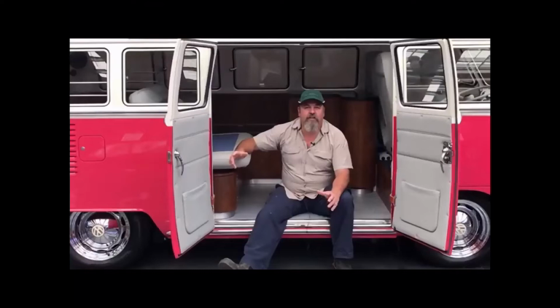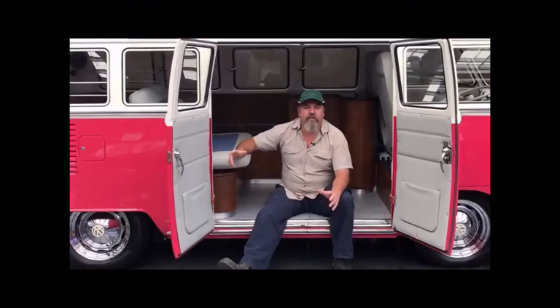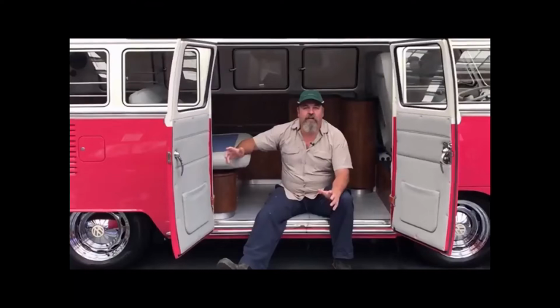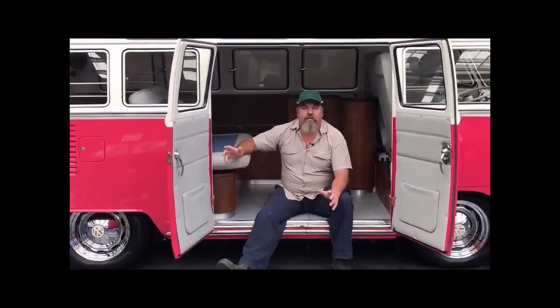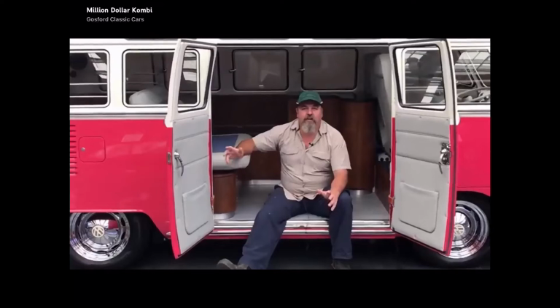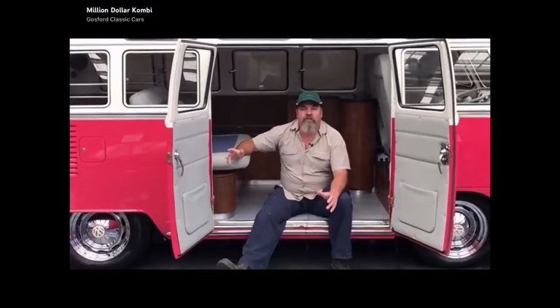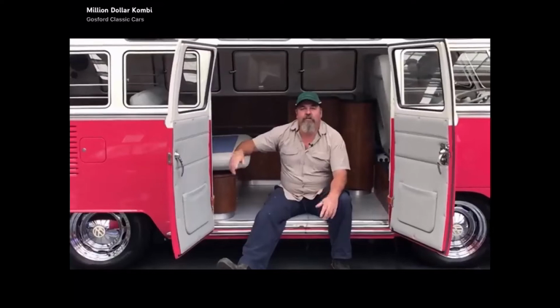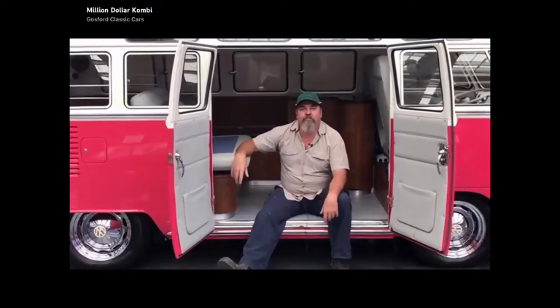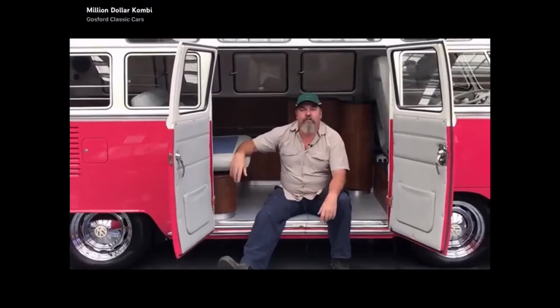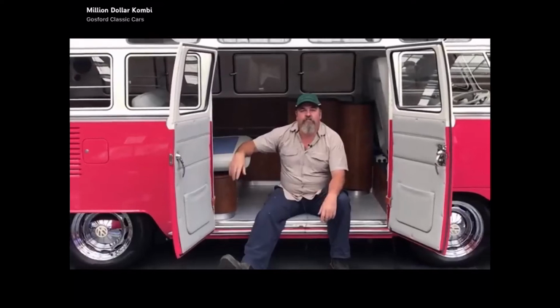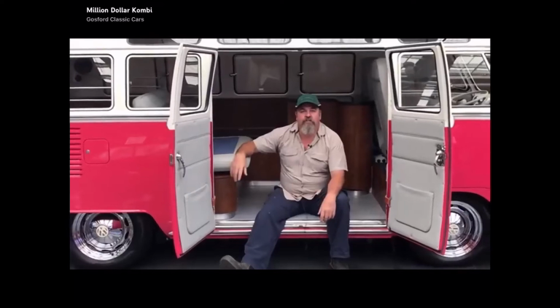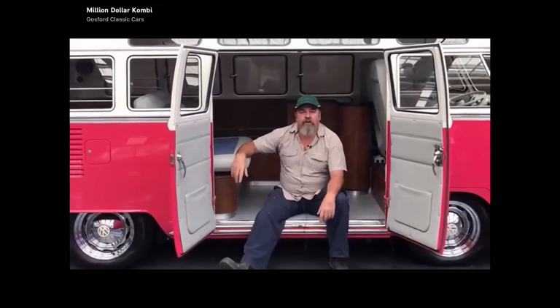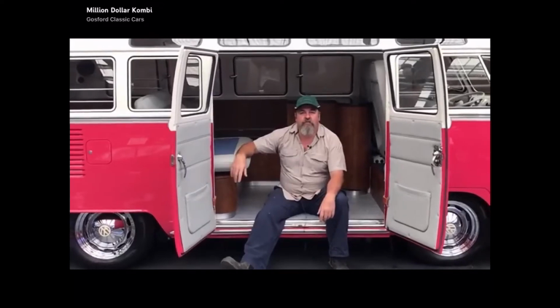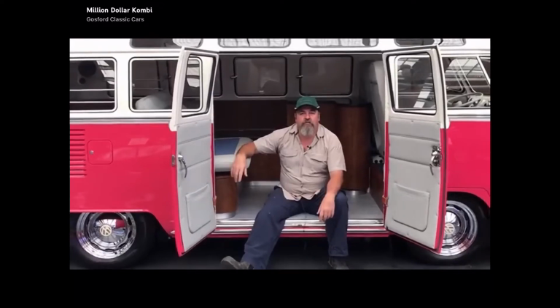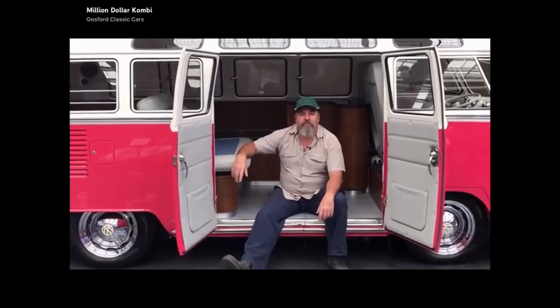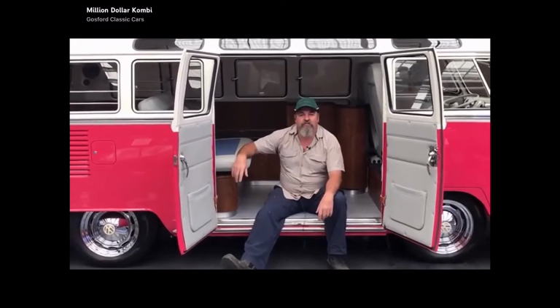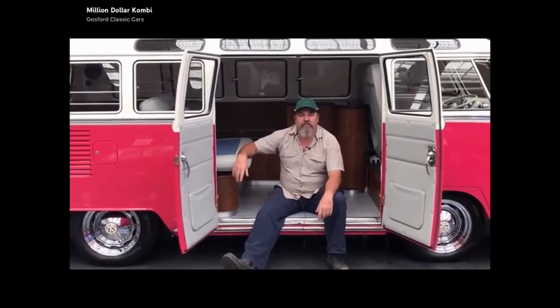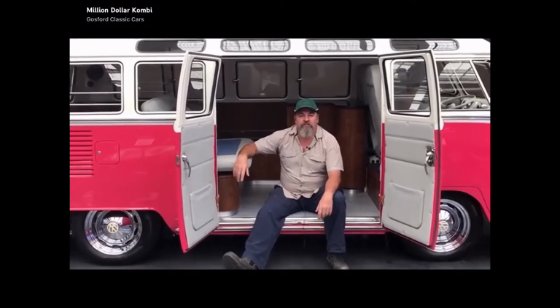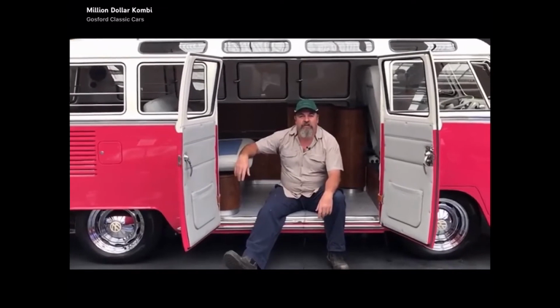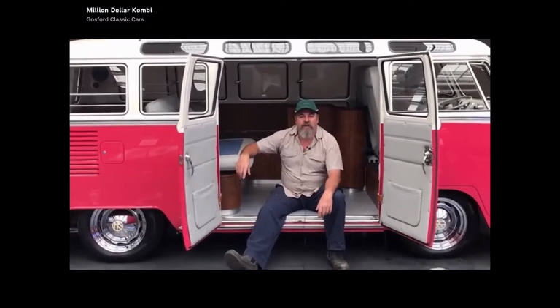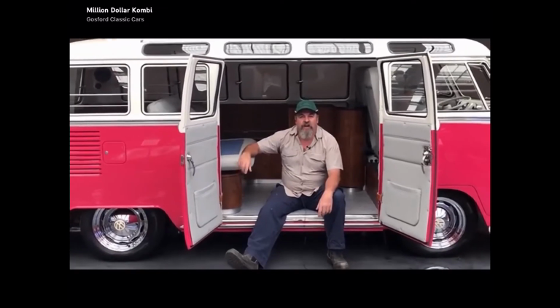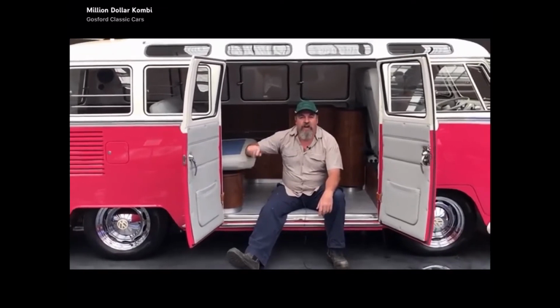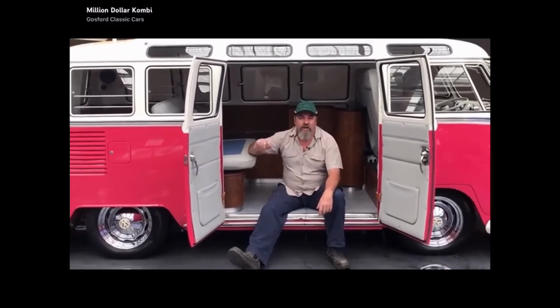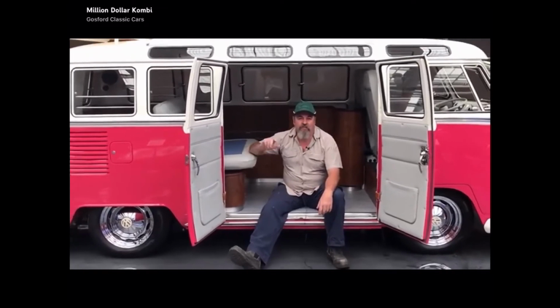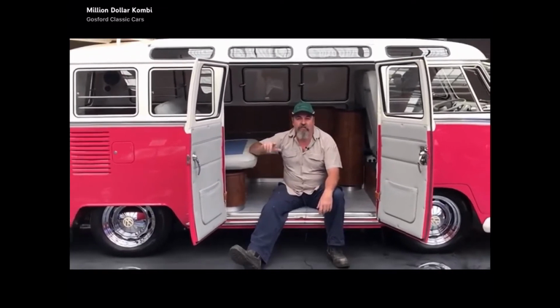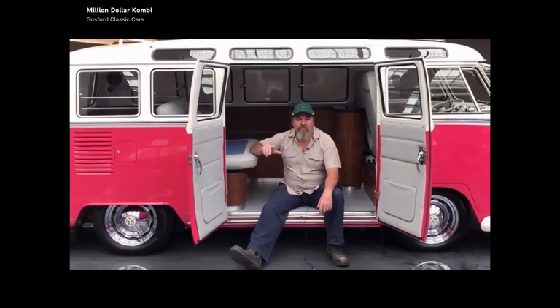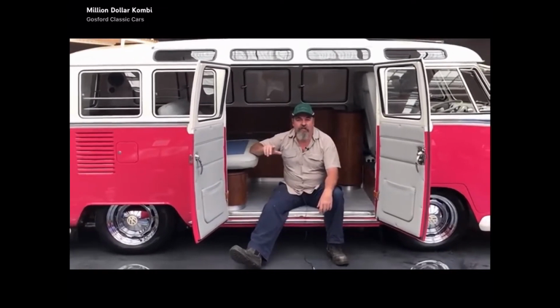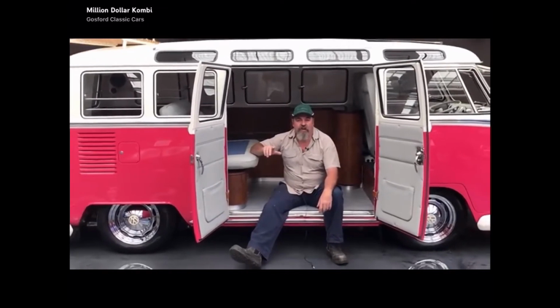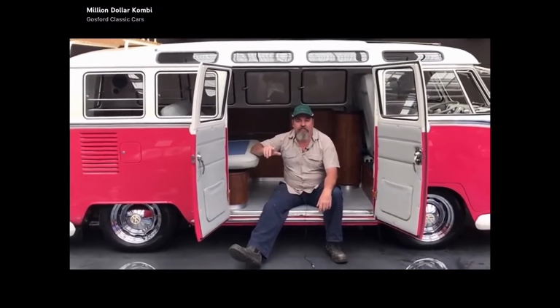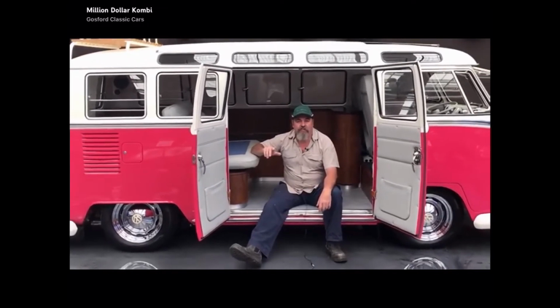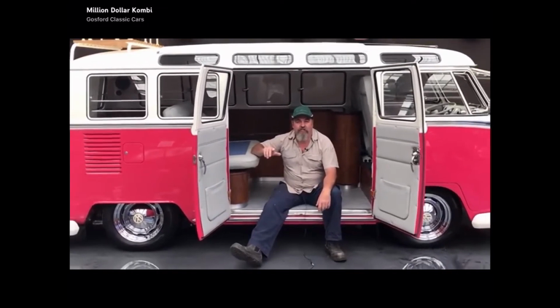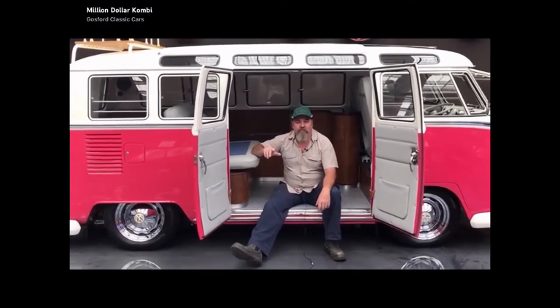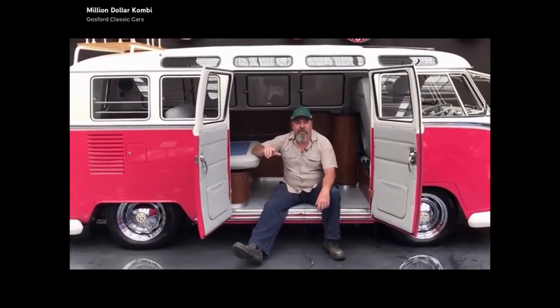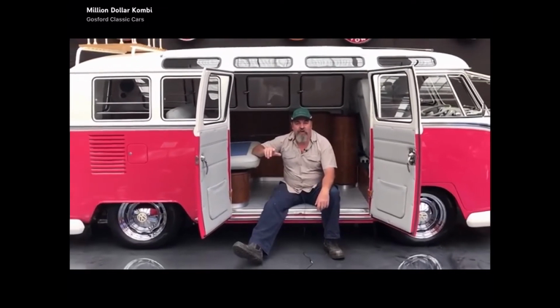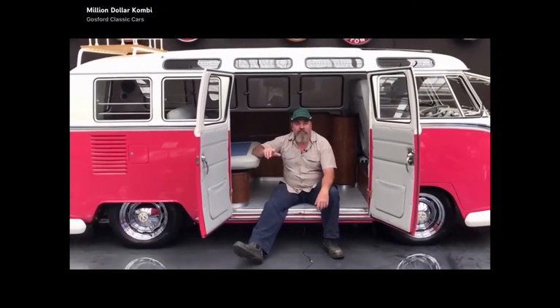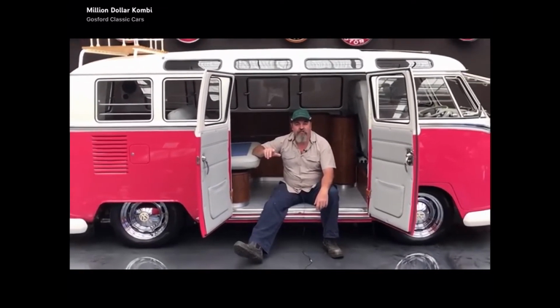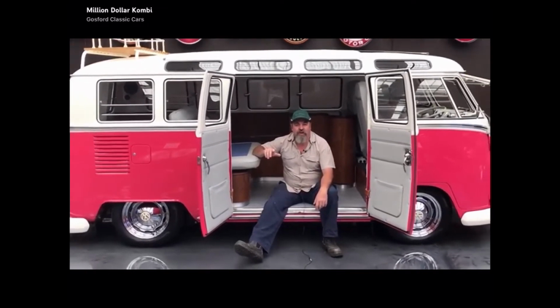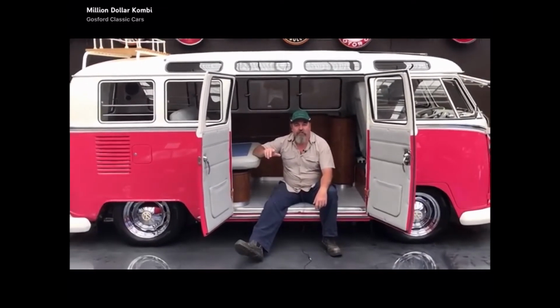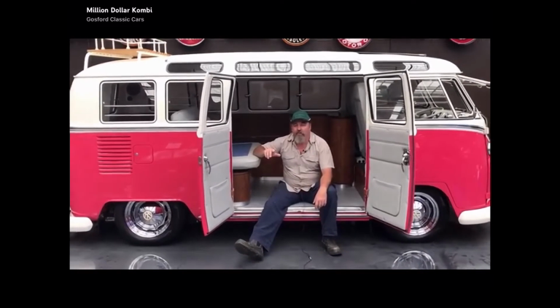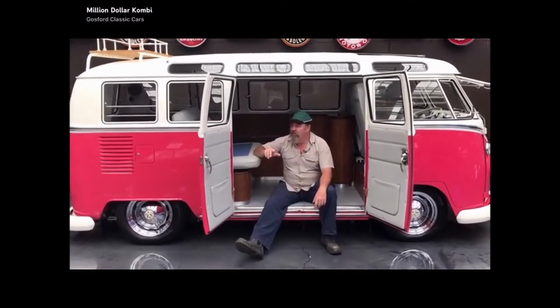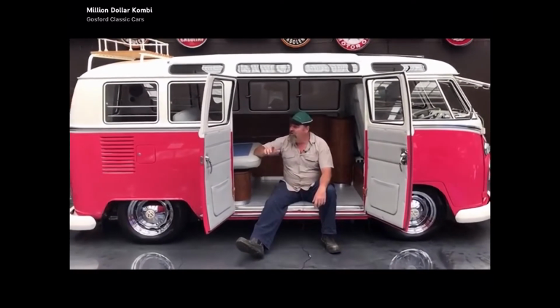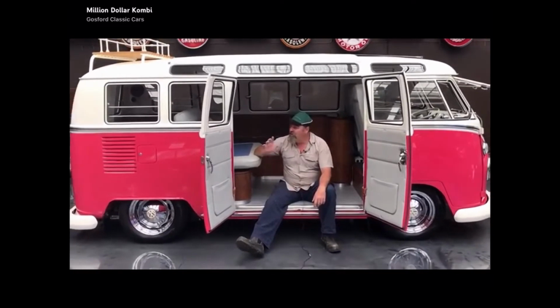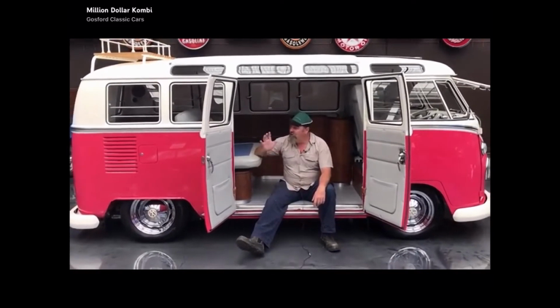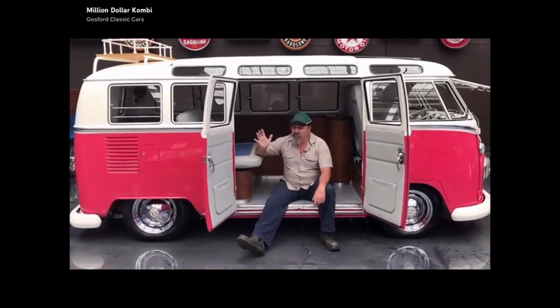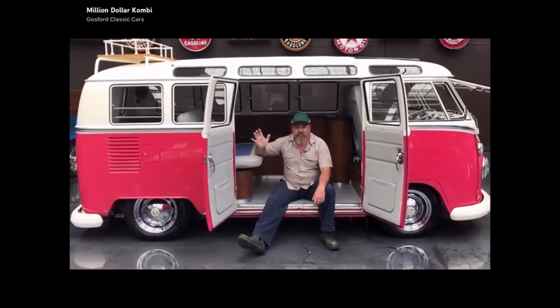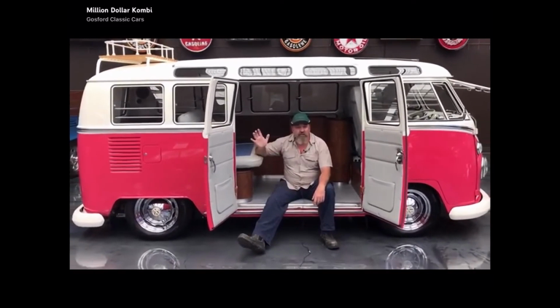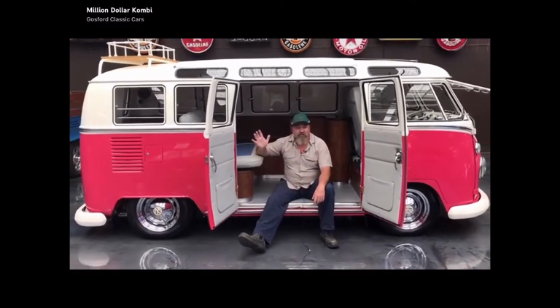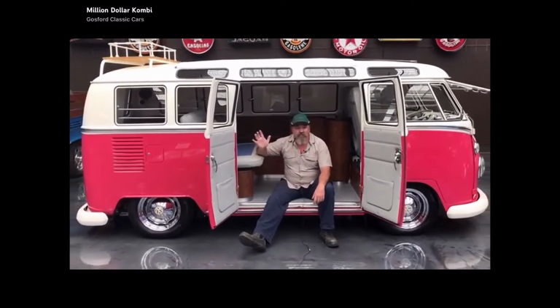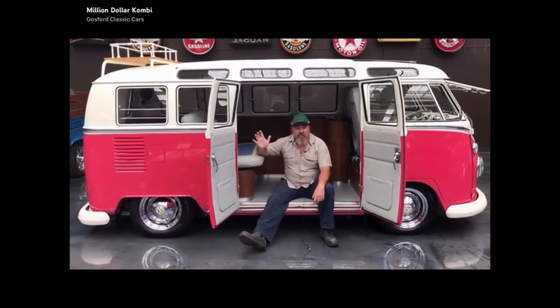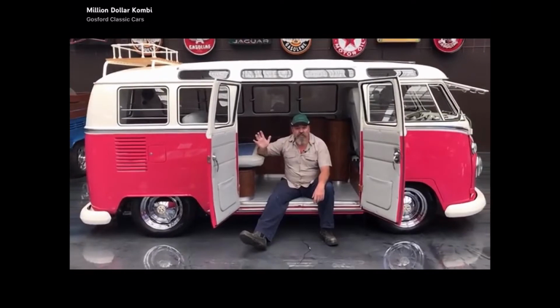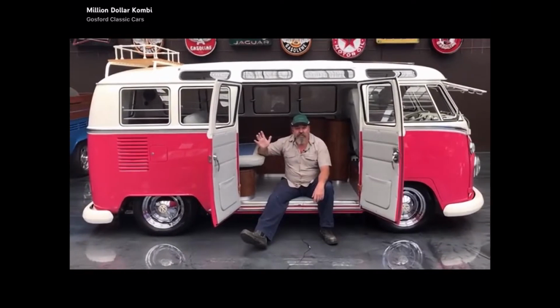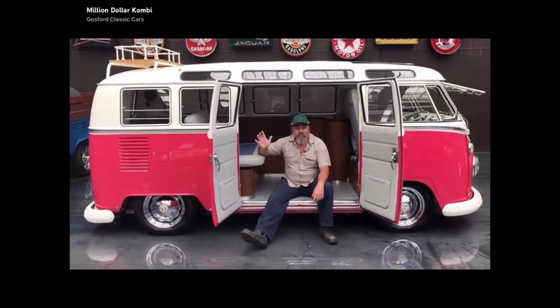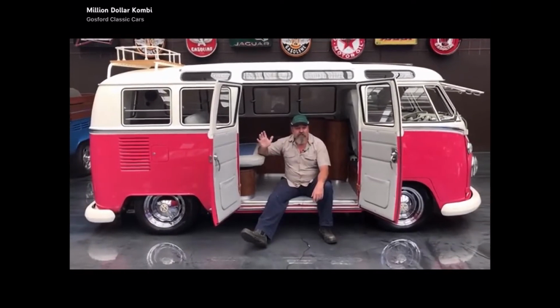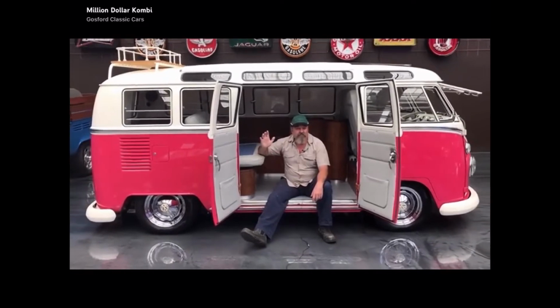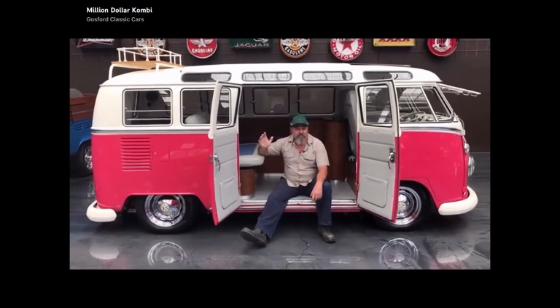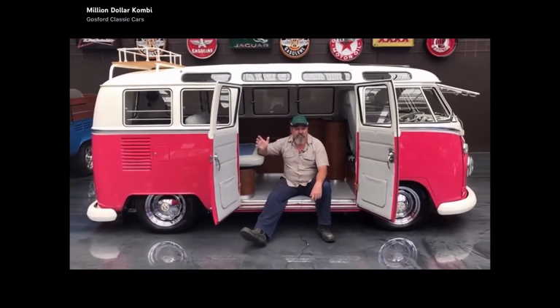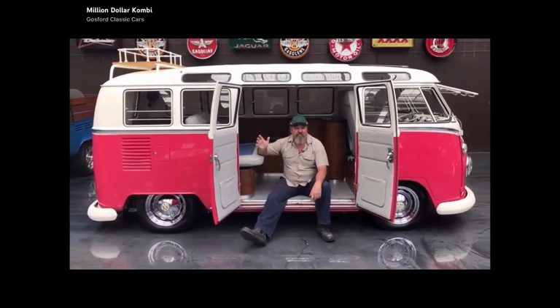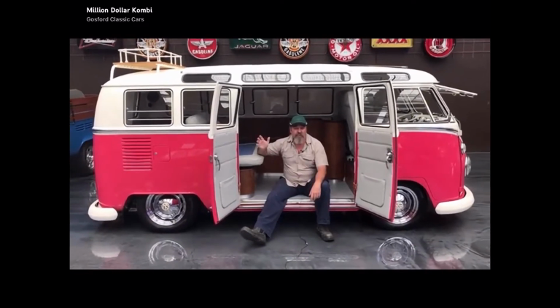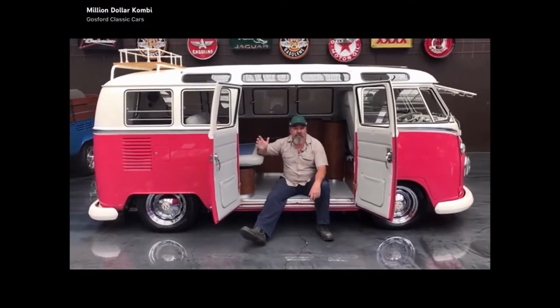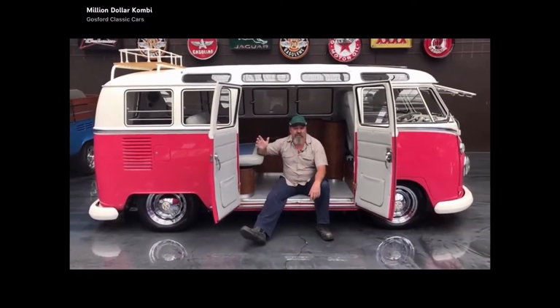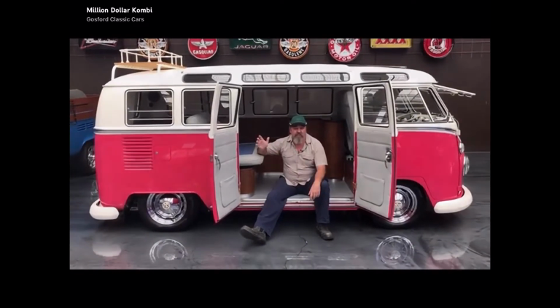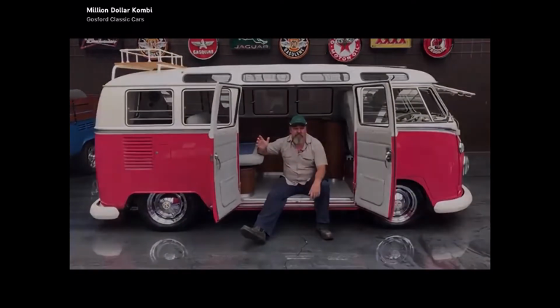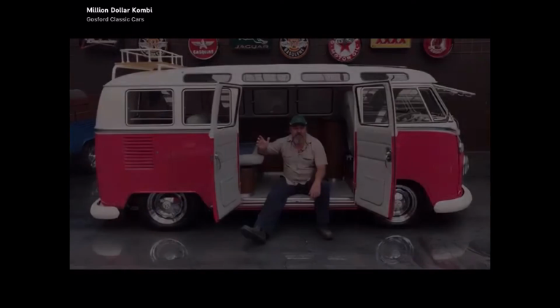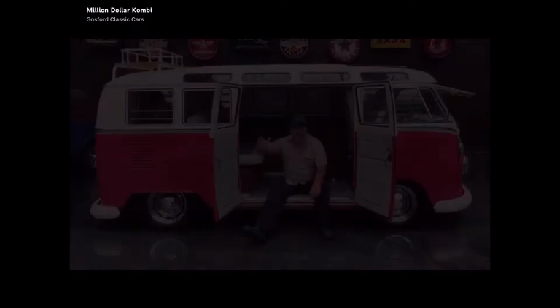Glenn down at Gossett Classic Car Museum here. Have a look at the latest thing we've got in our stable. It's a Kombi, but it's not just any Kombi.